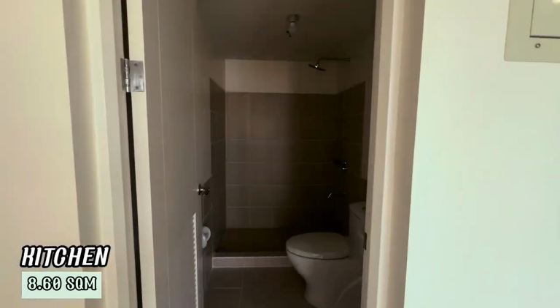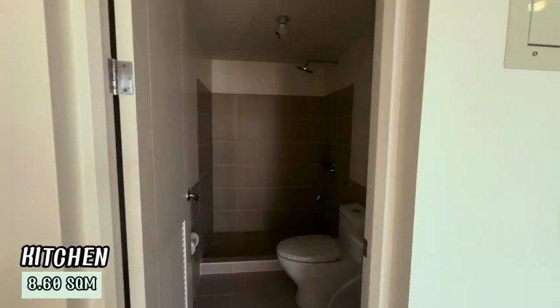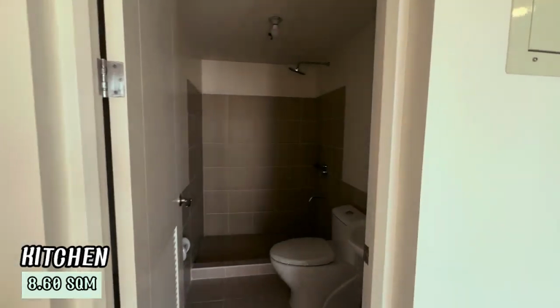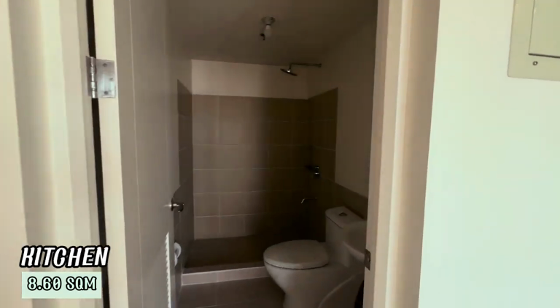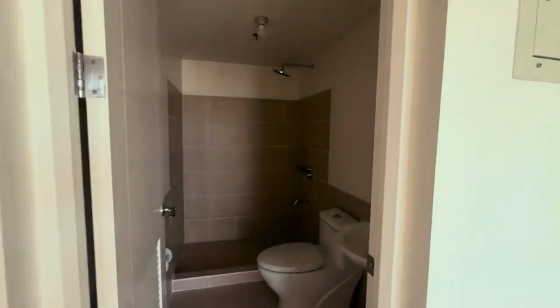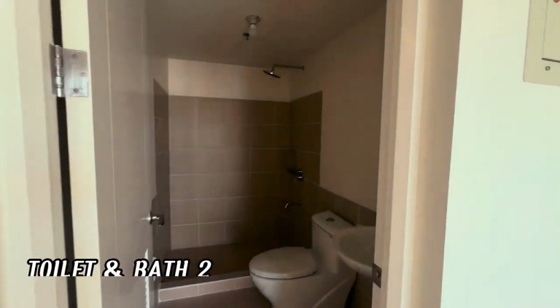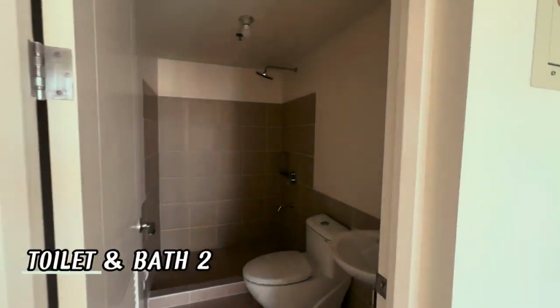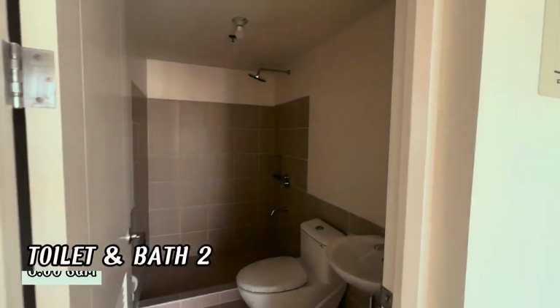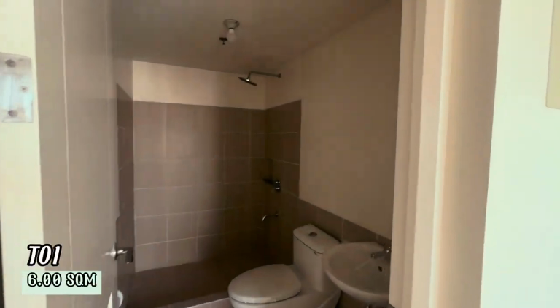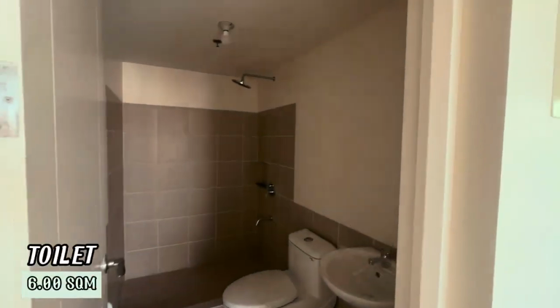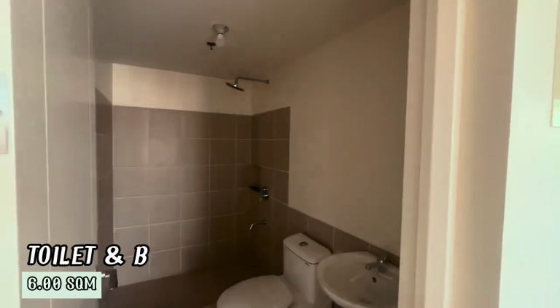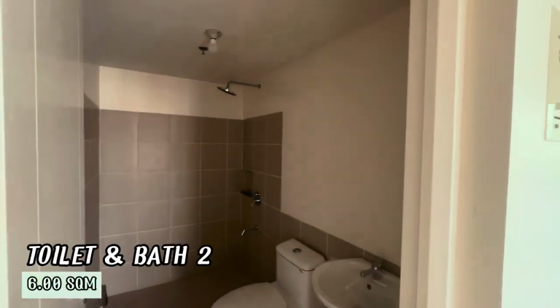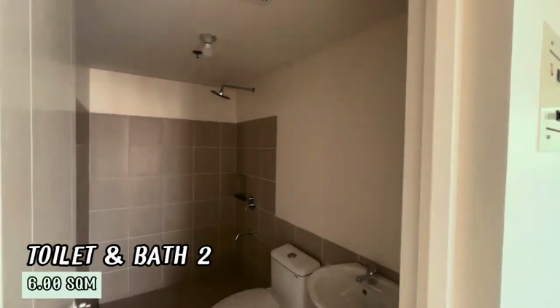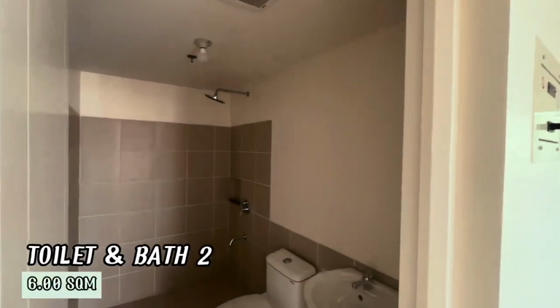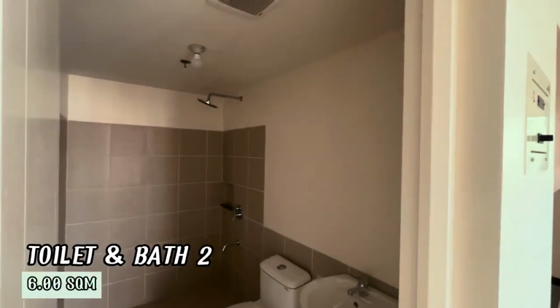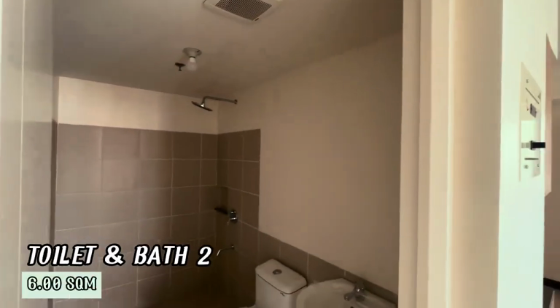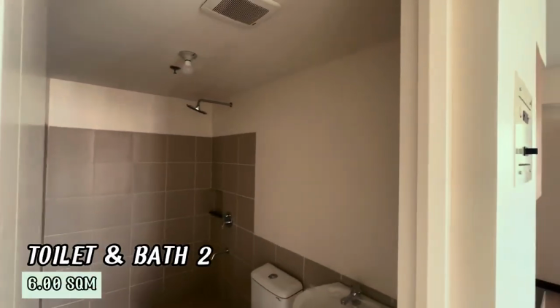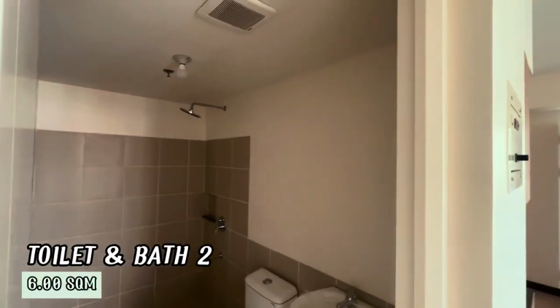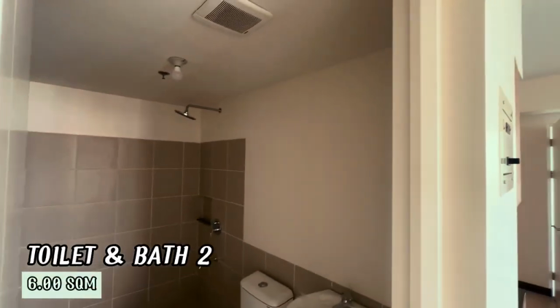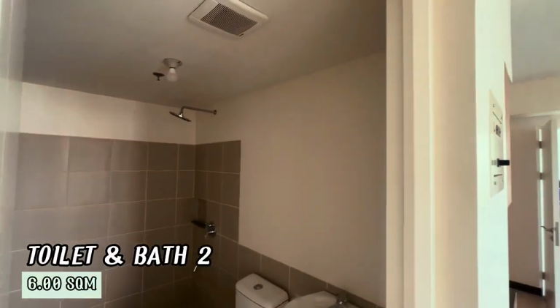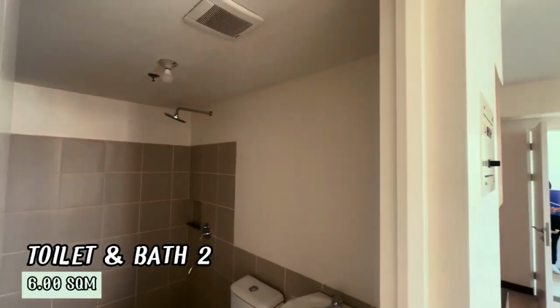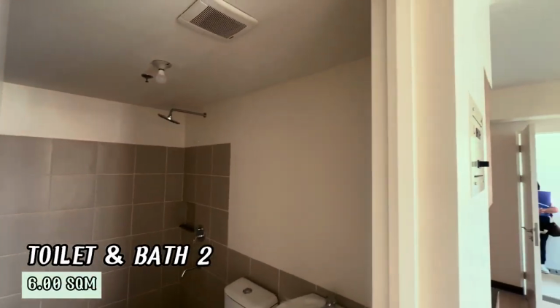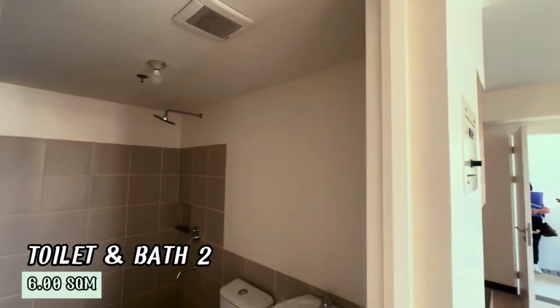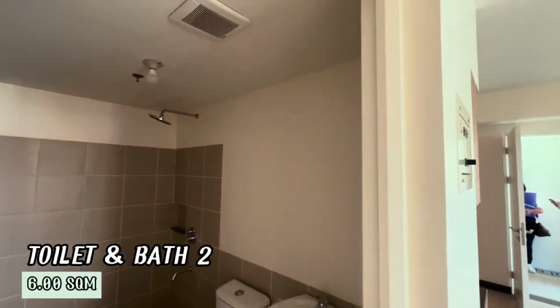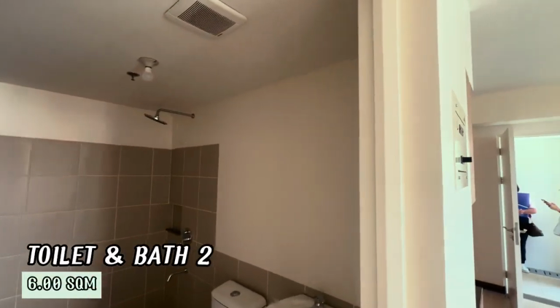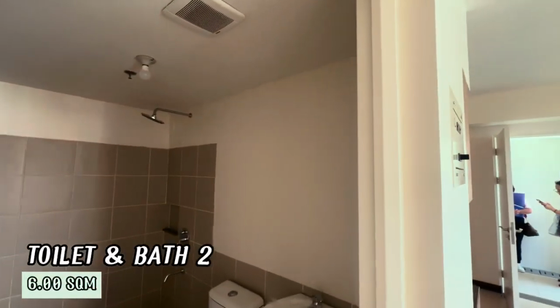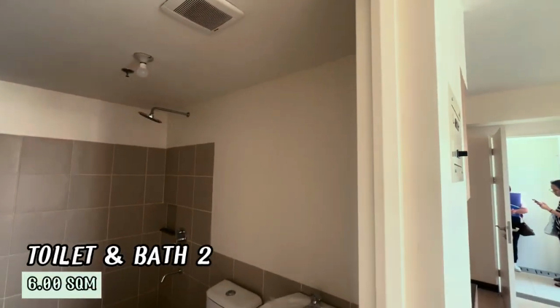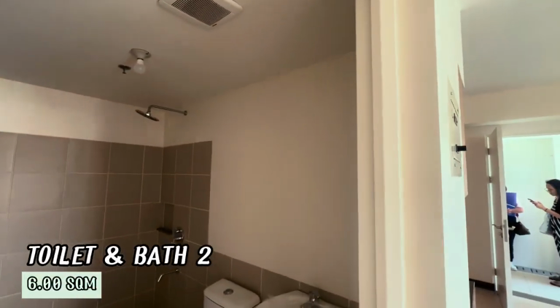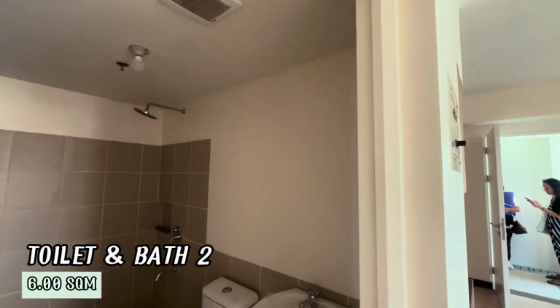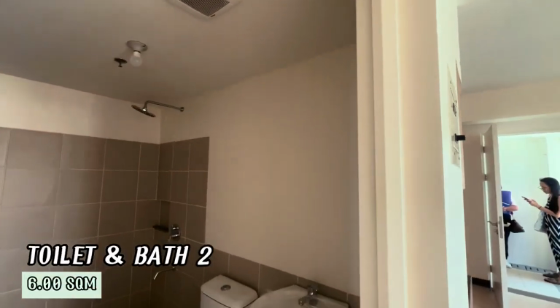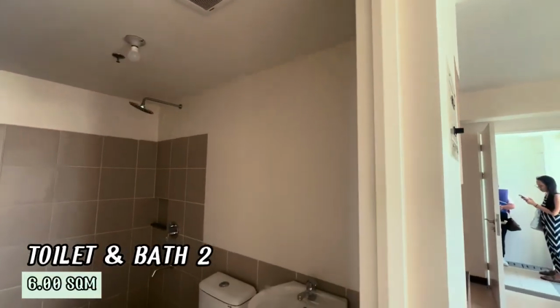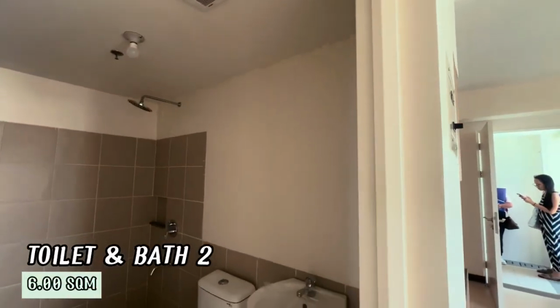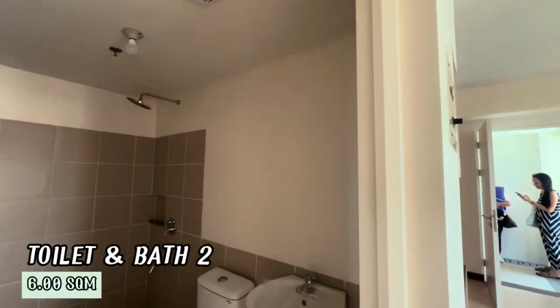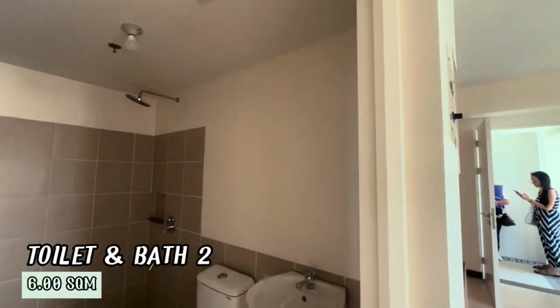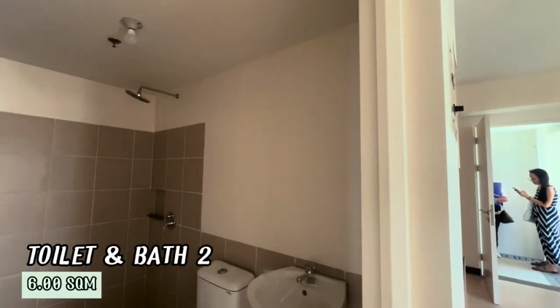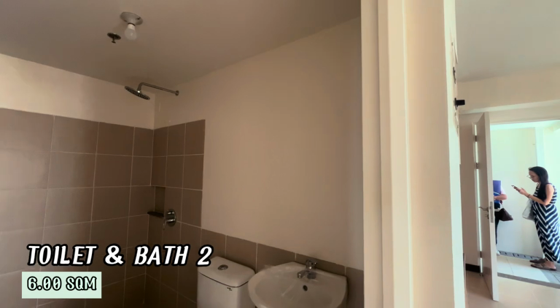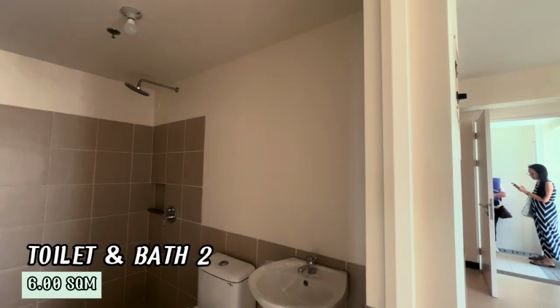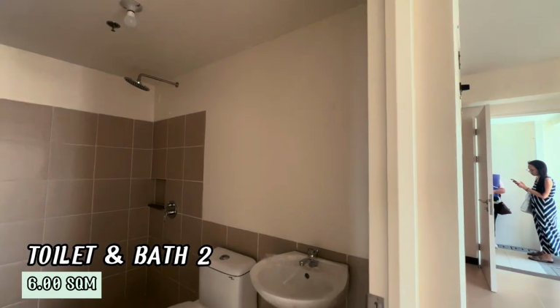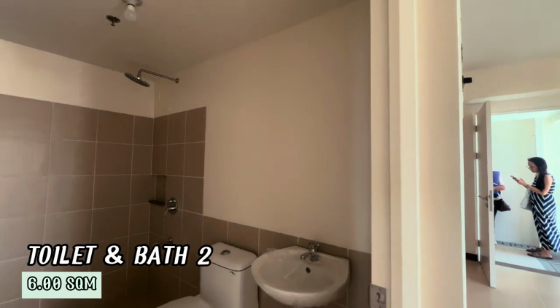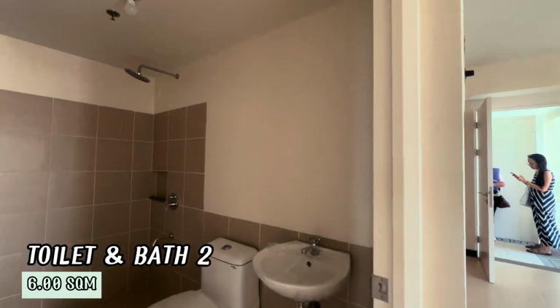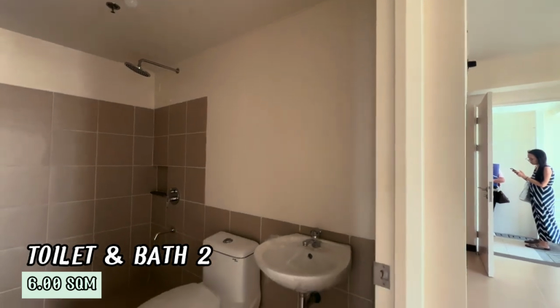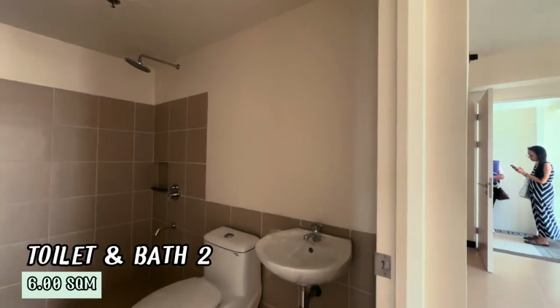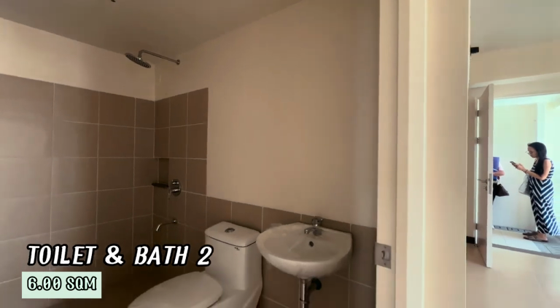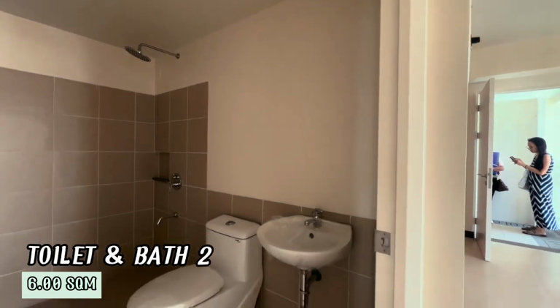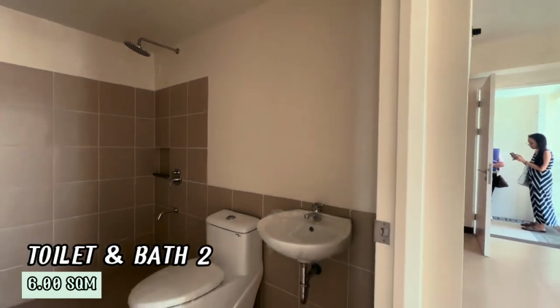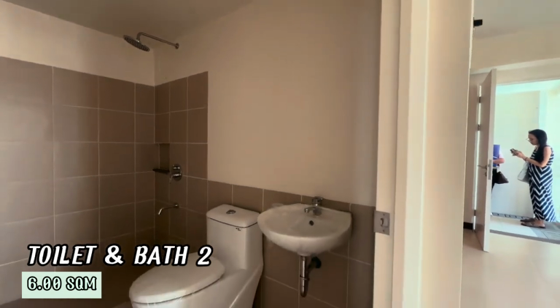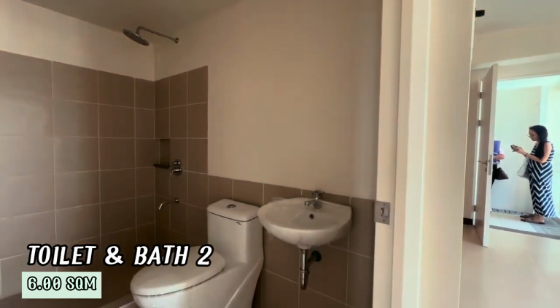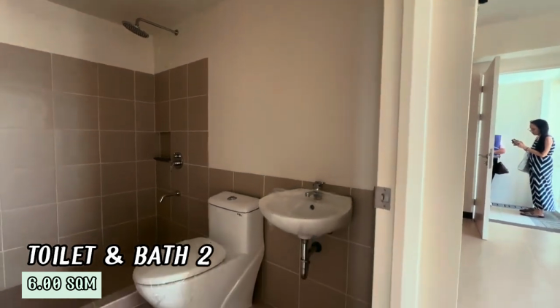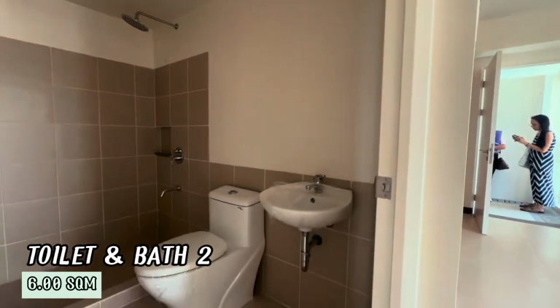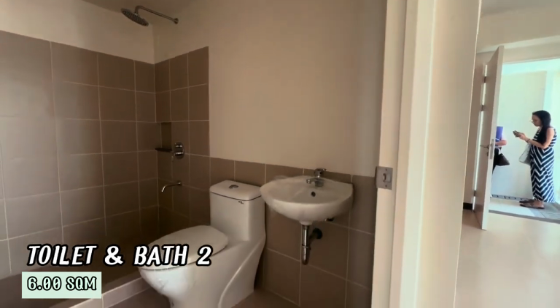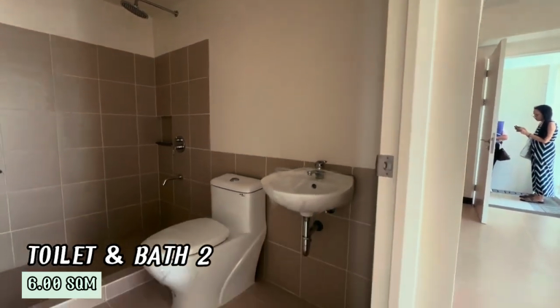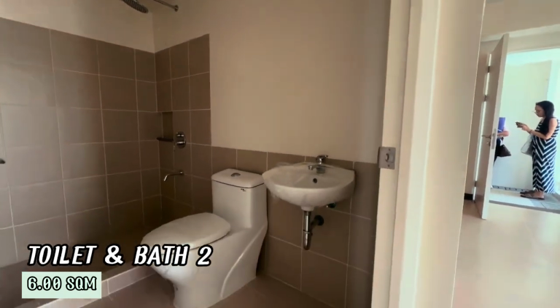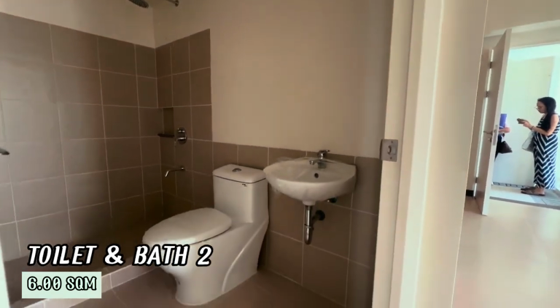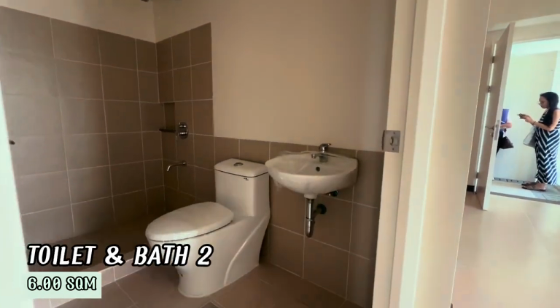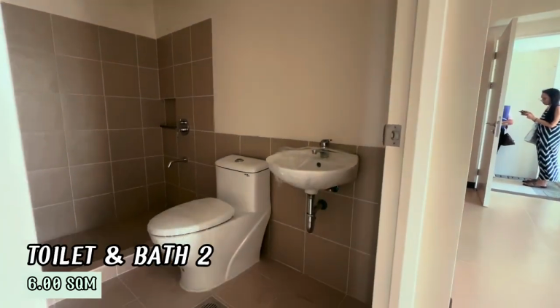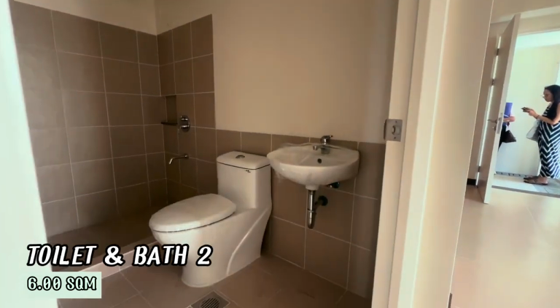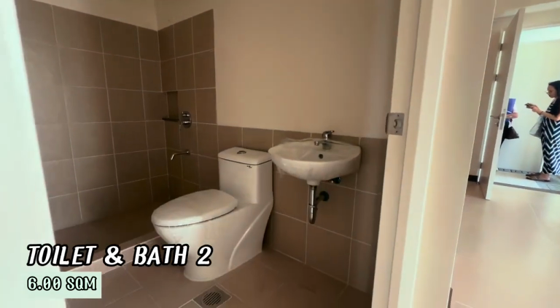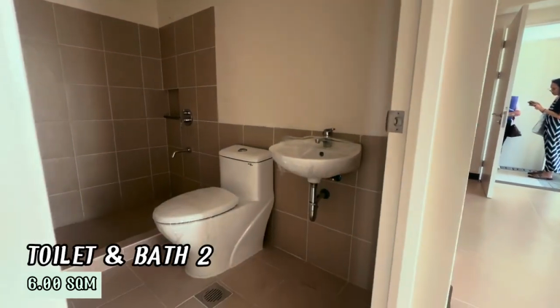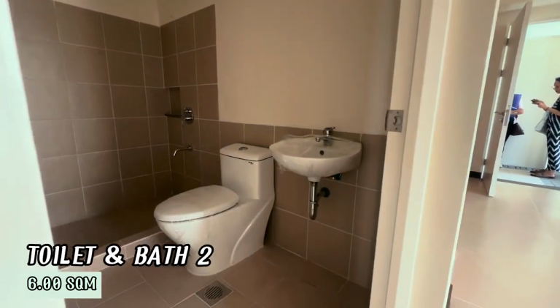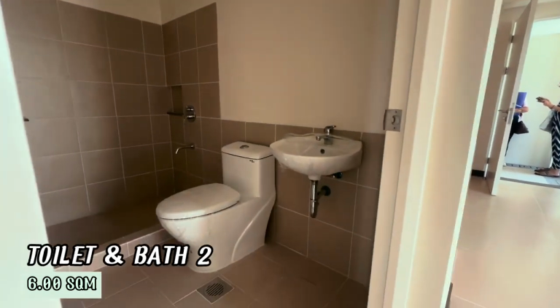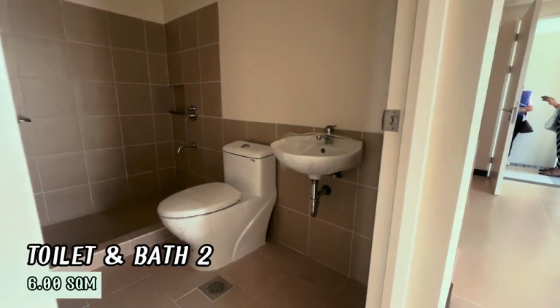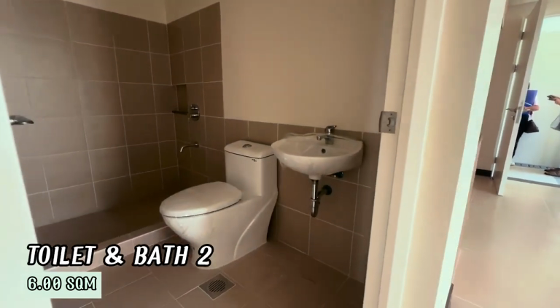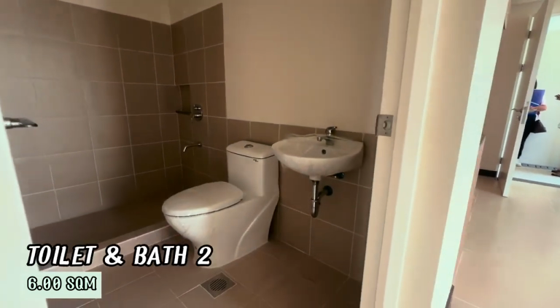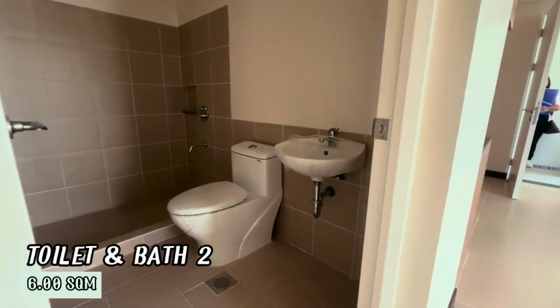This is the first toilet and bath, covering 6 square meters. It features elegant fixtures and sleek design.